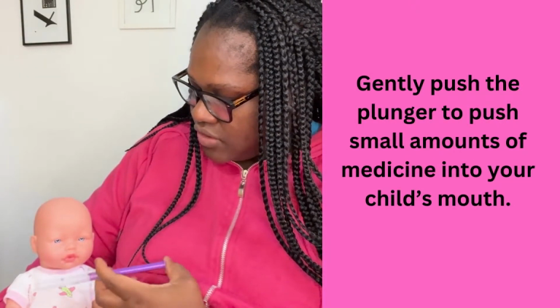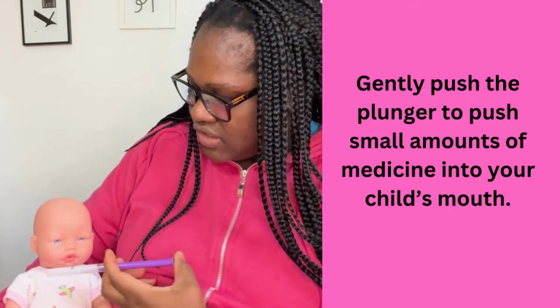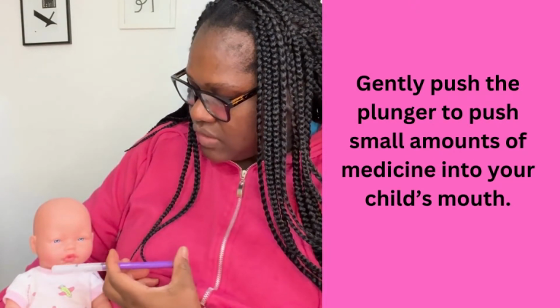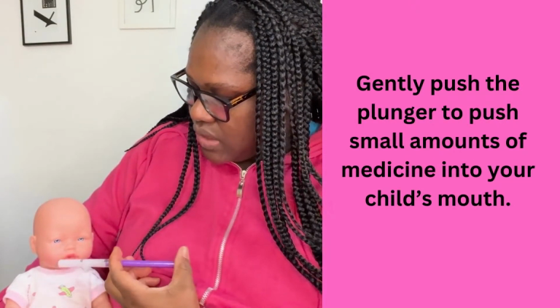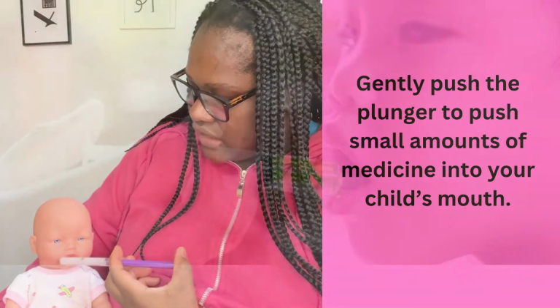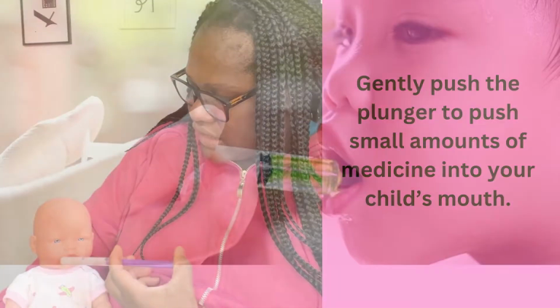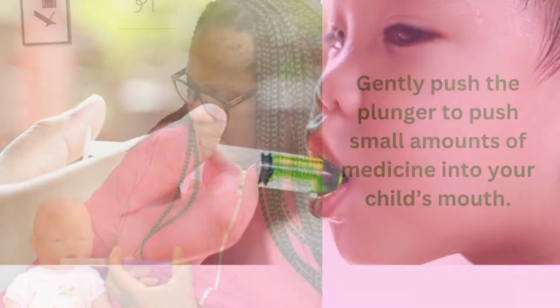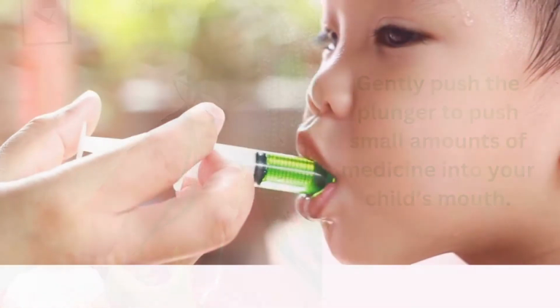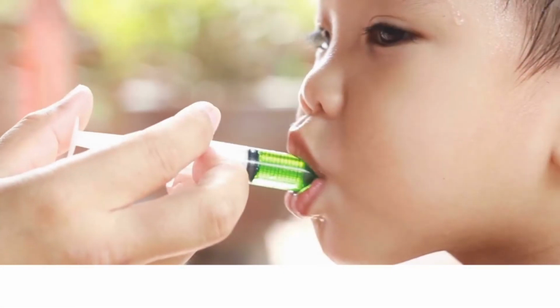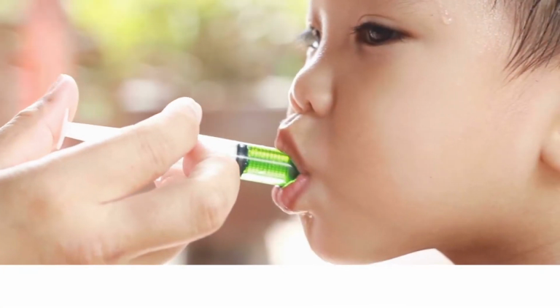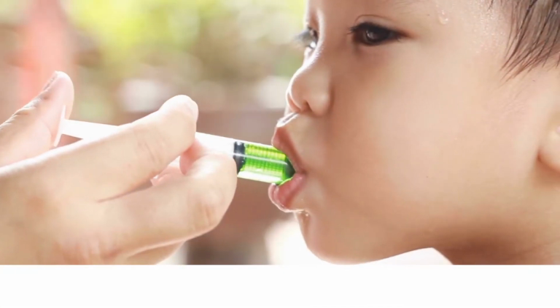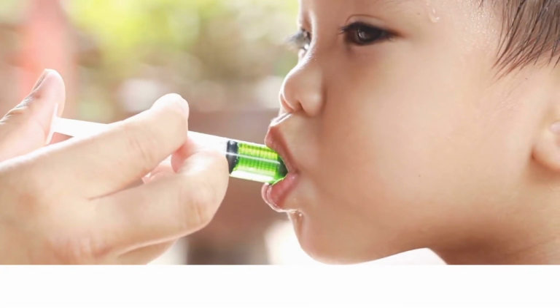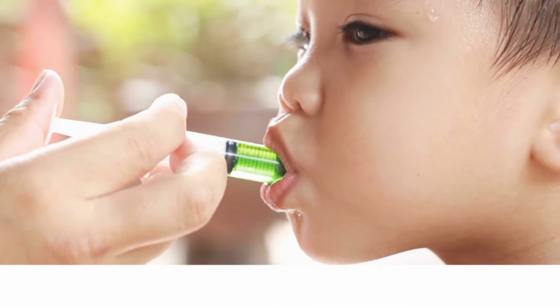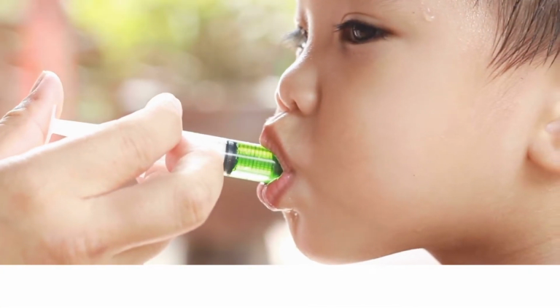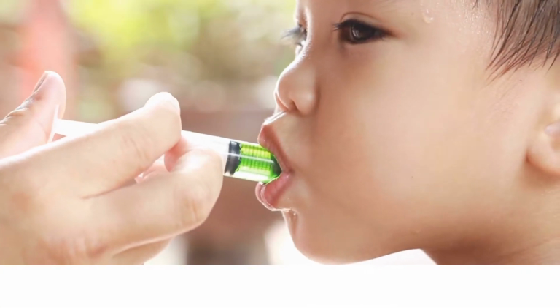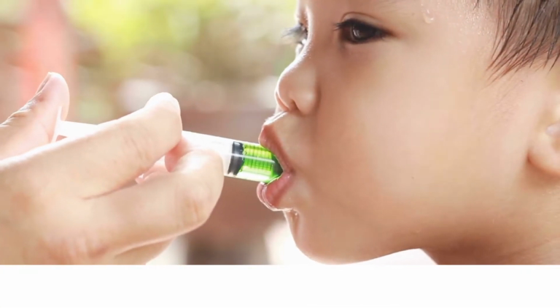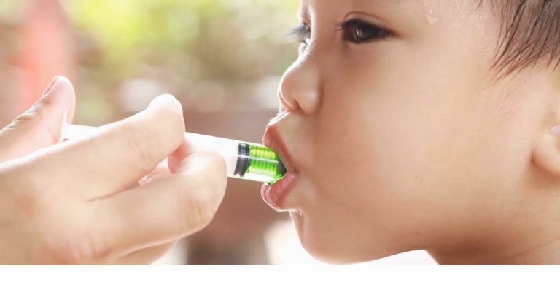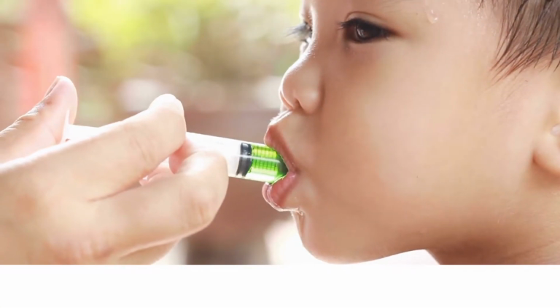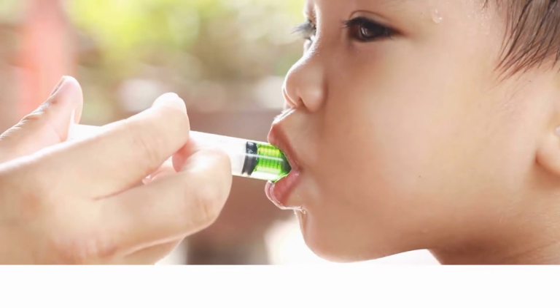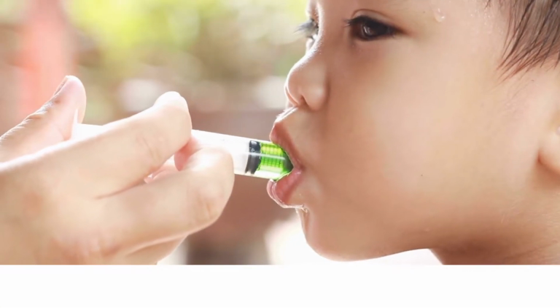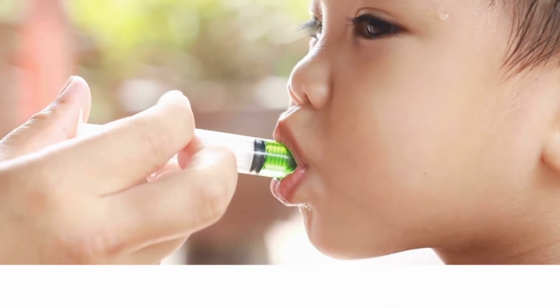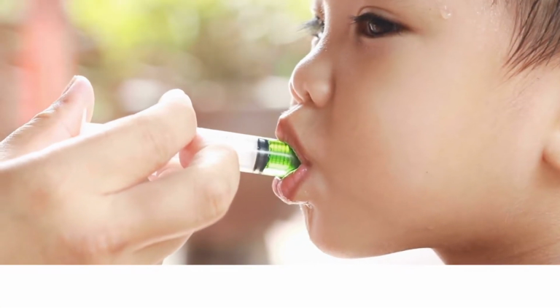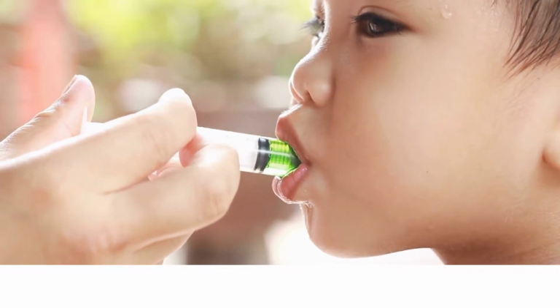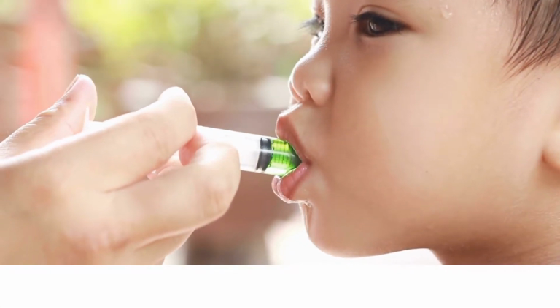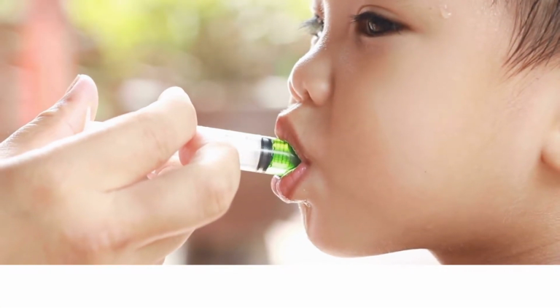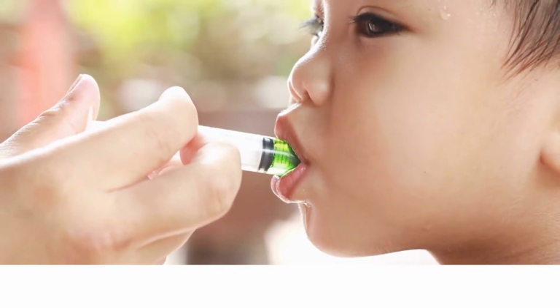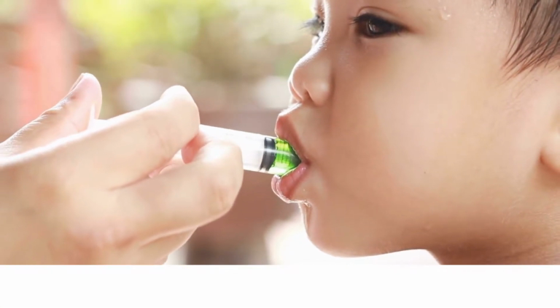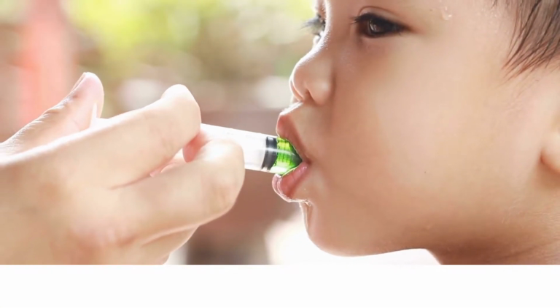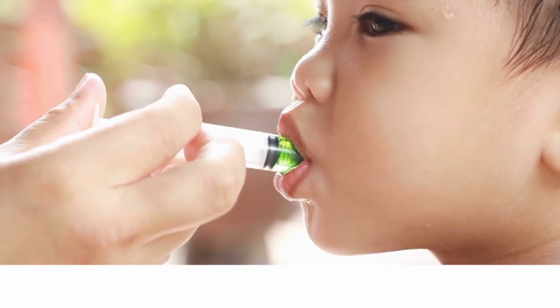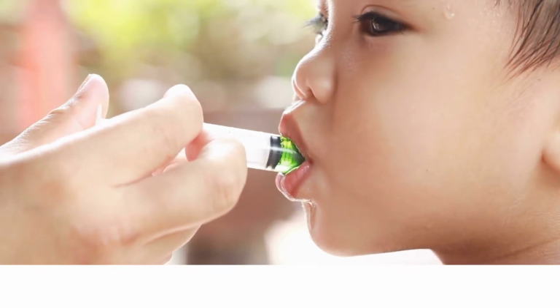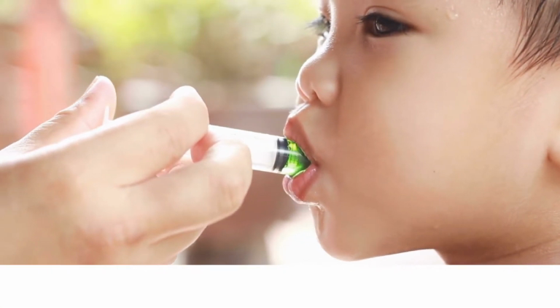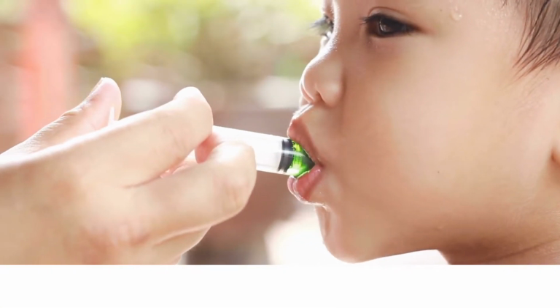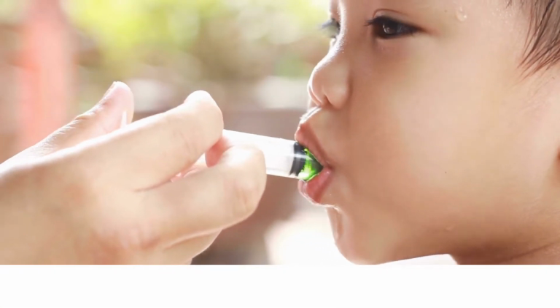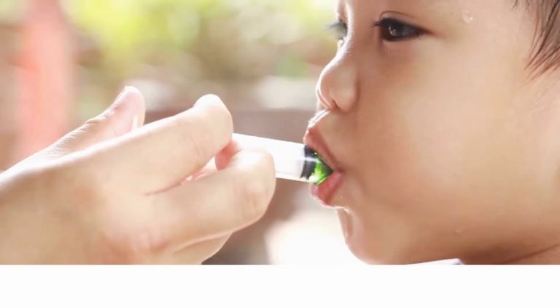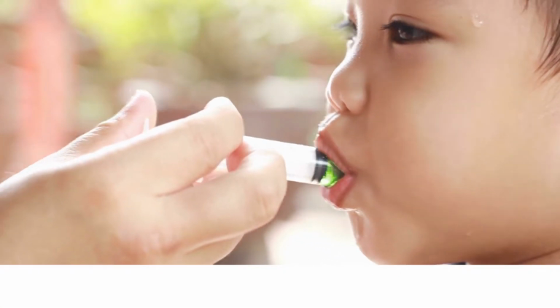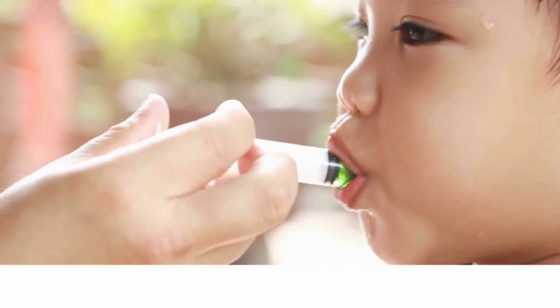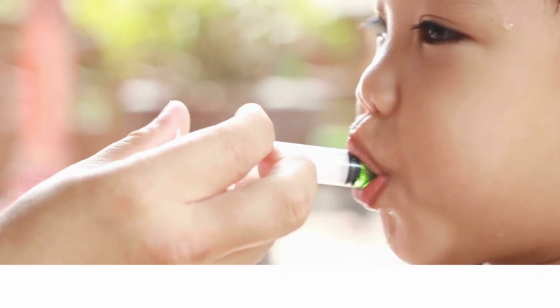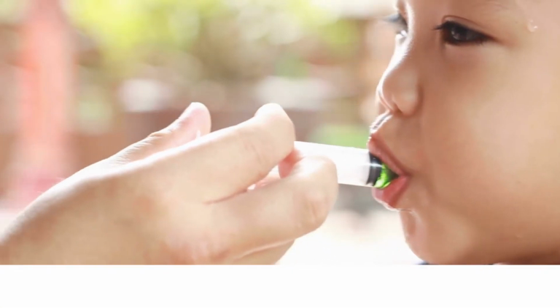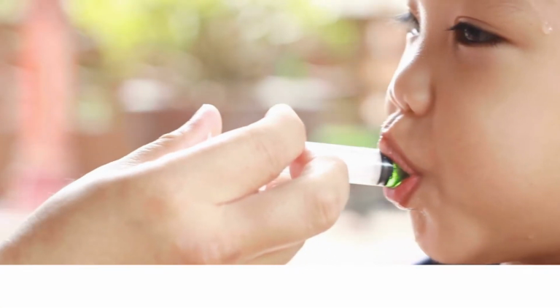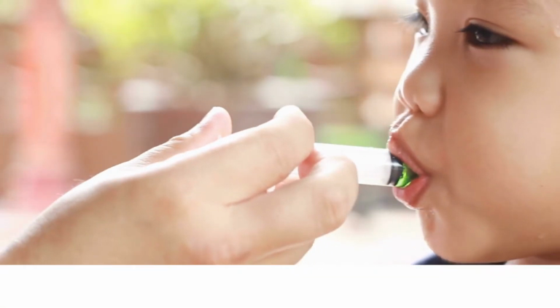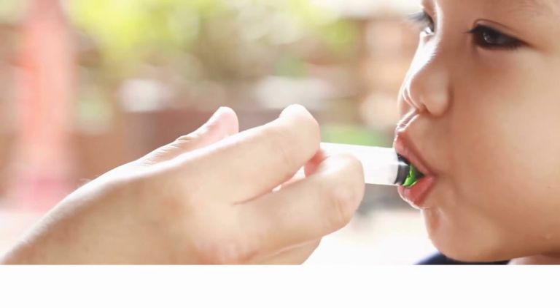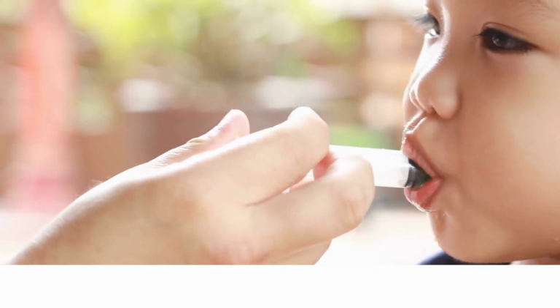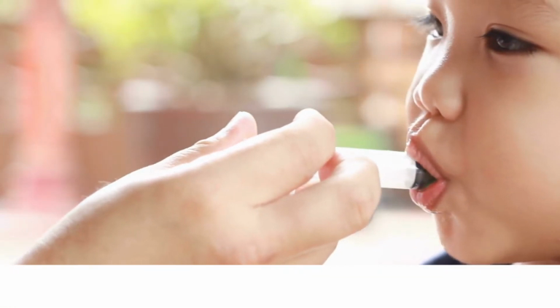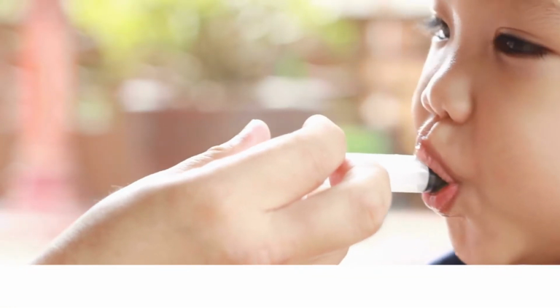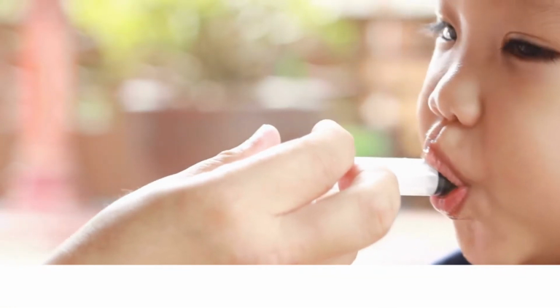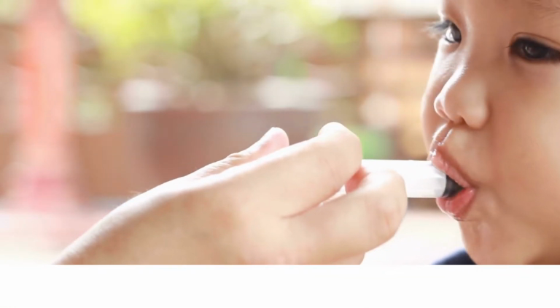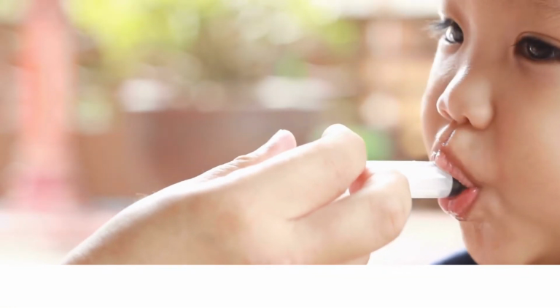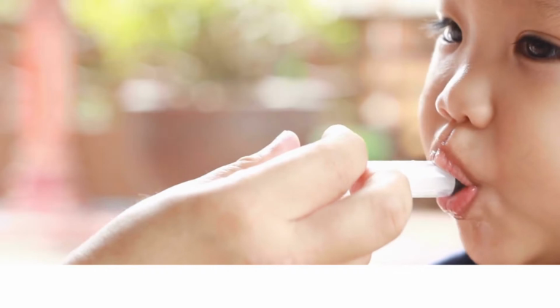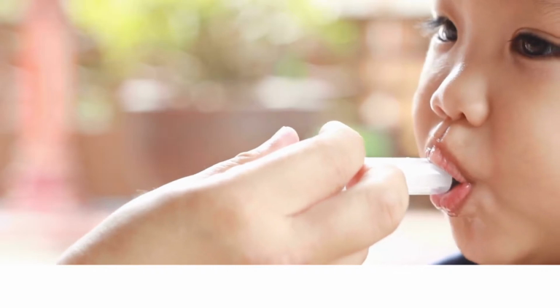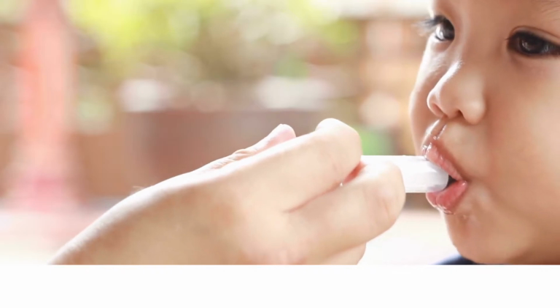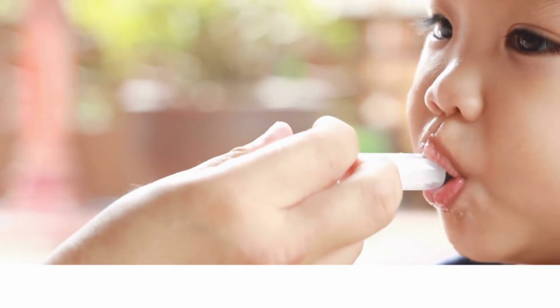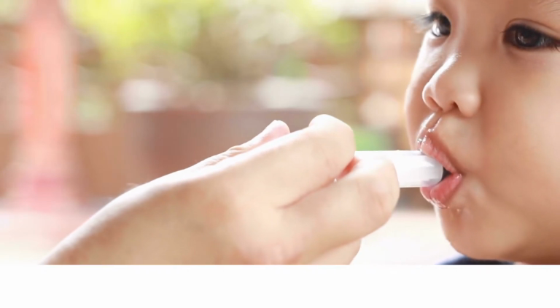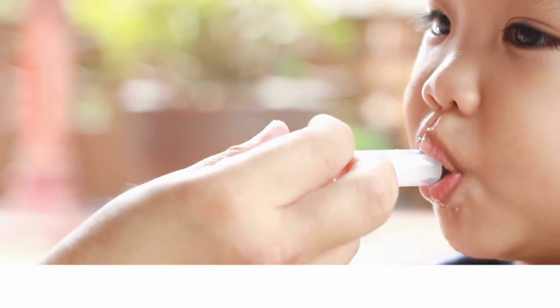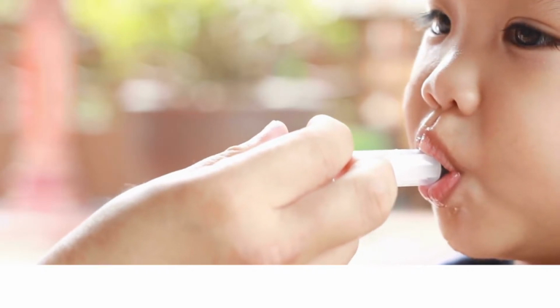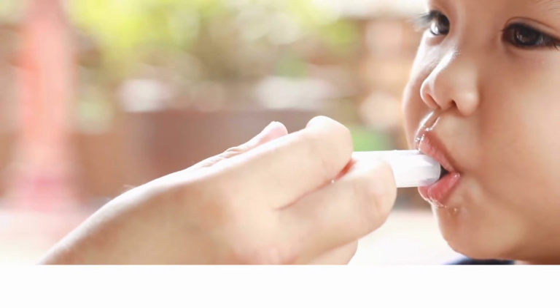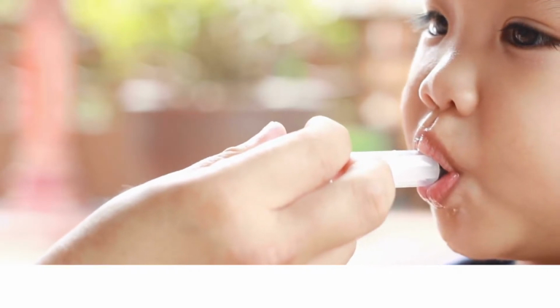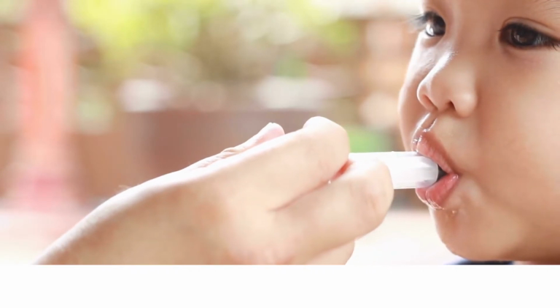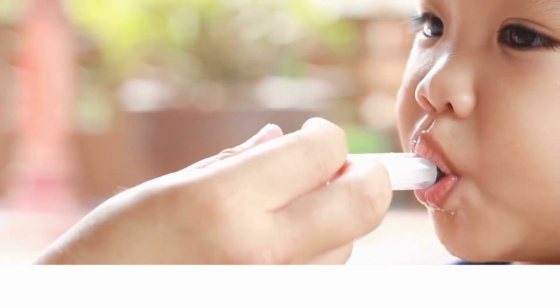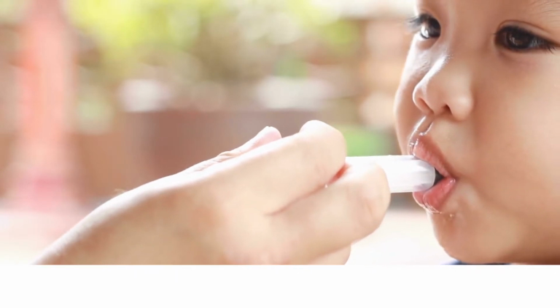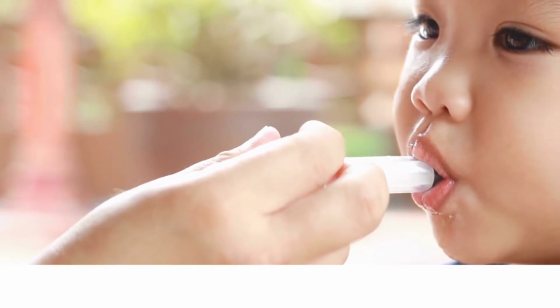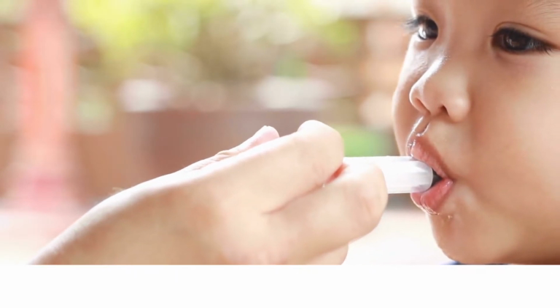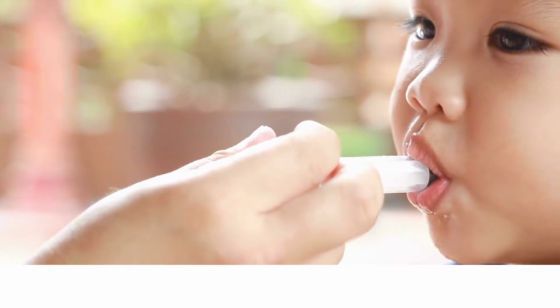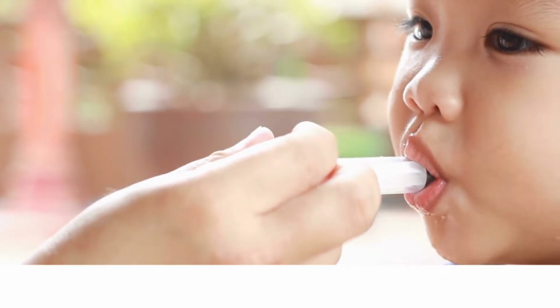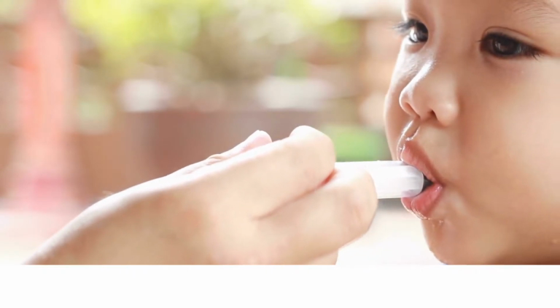Then you squirt gently, and each time you squirt, you give your baby a chance to swallow the medicine.